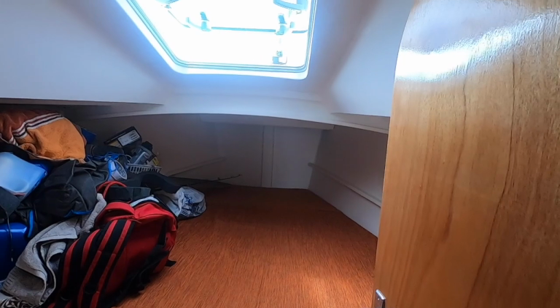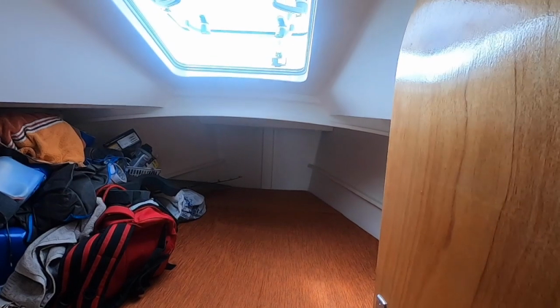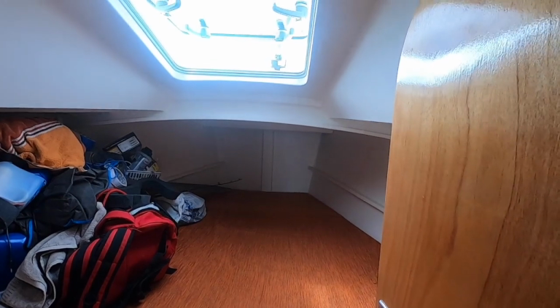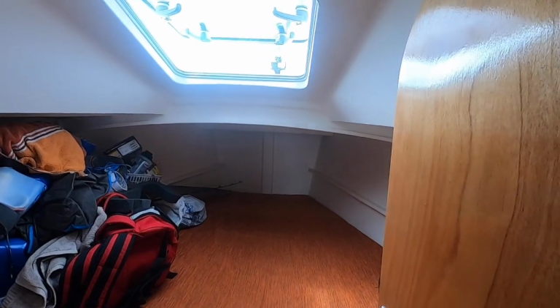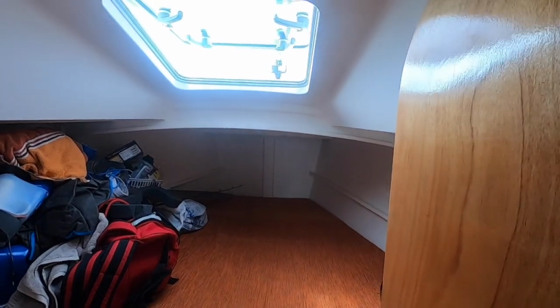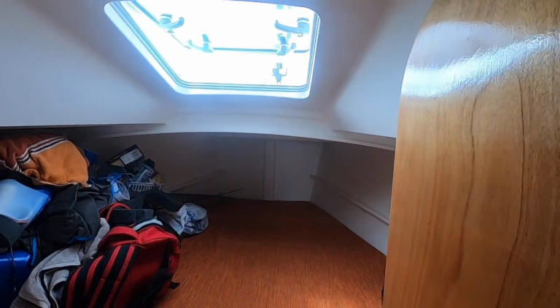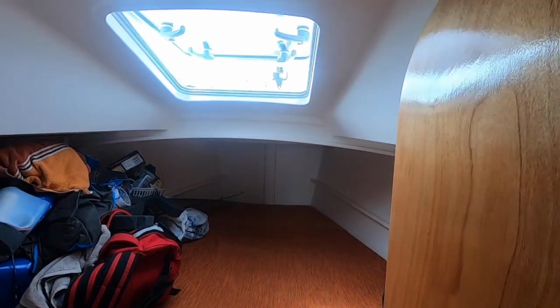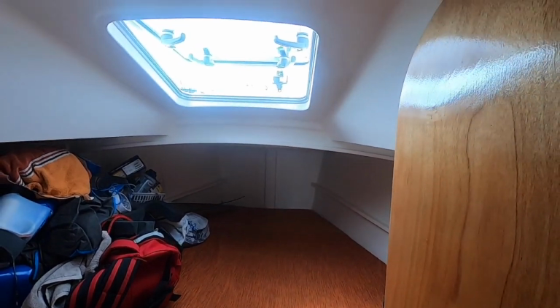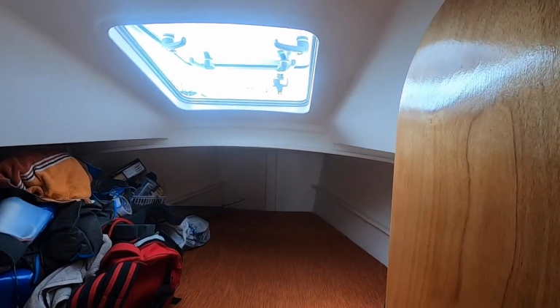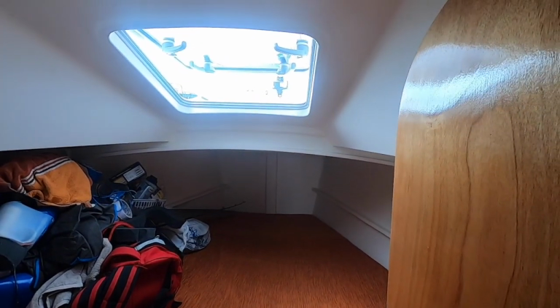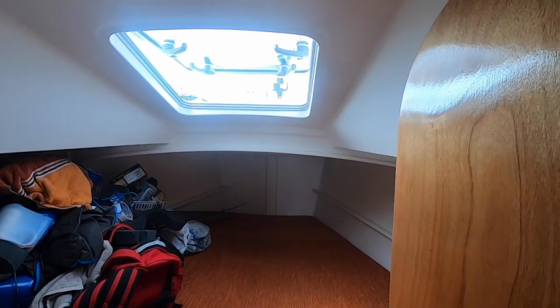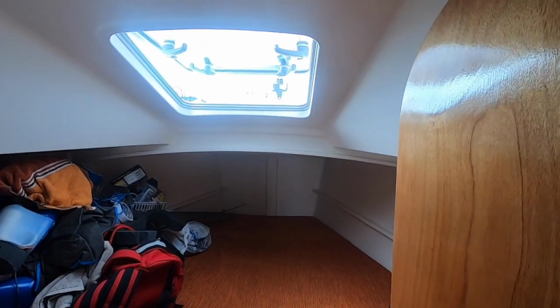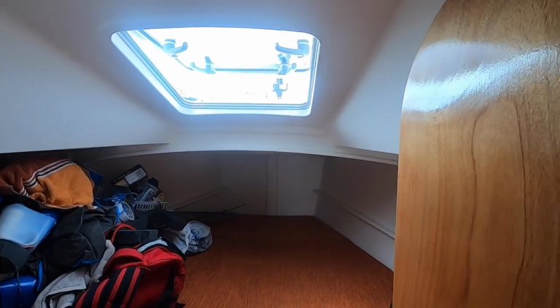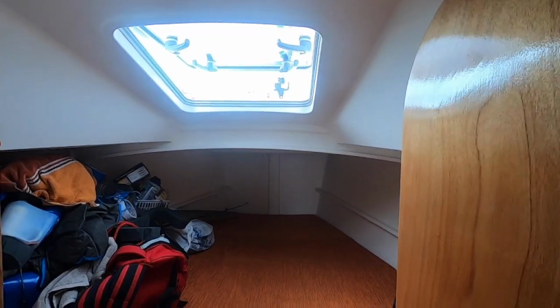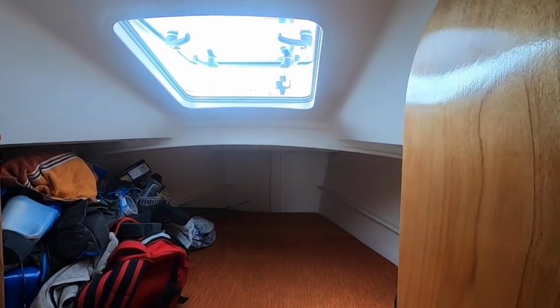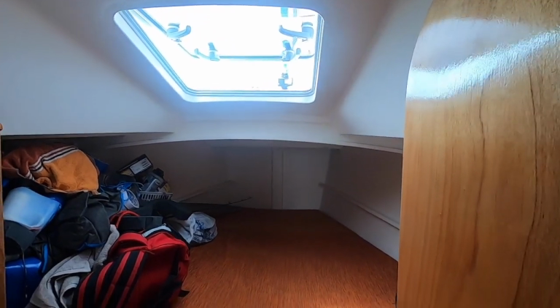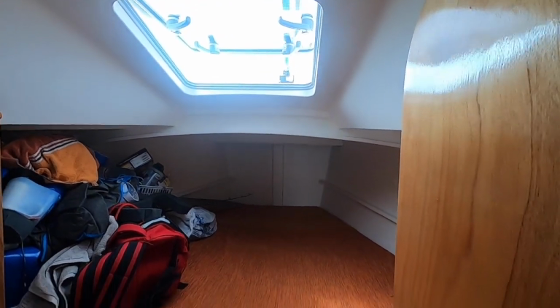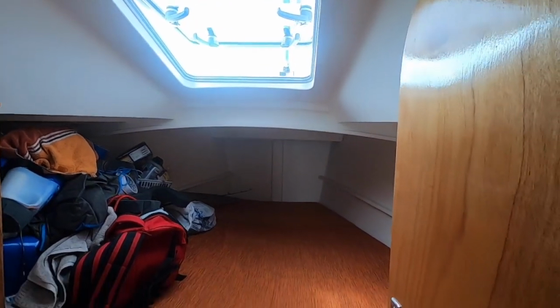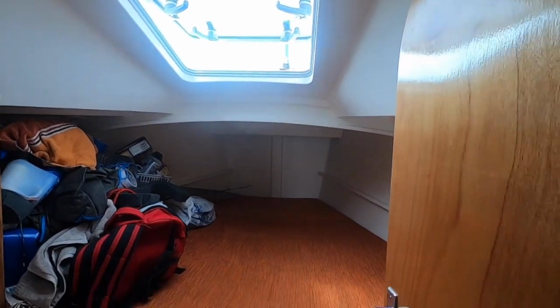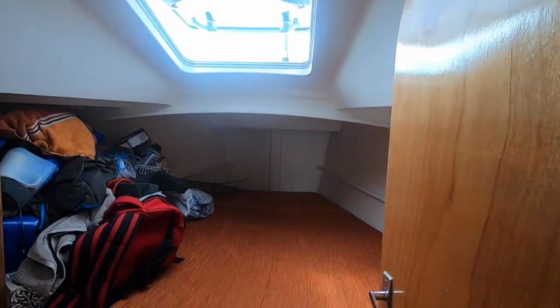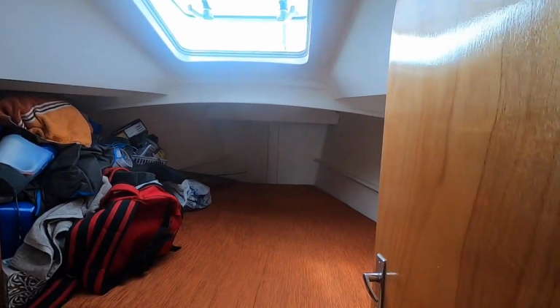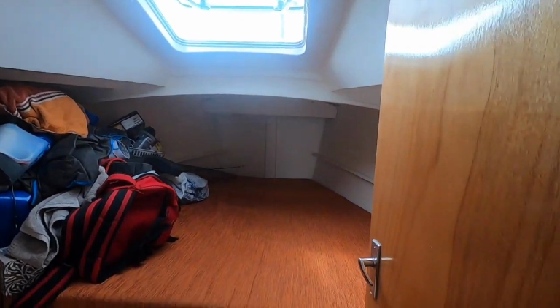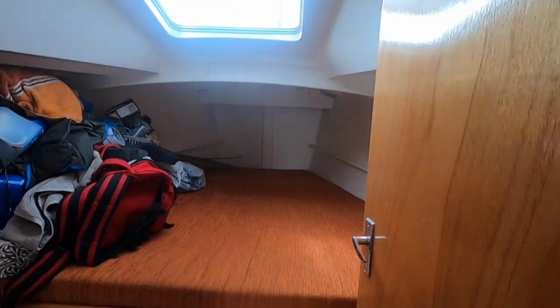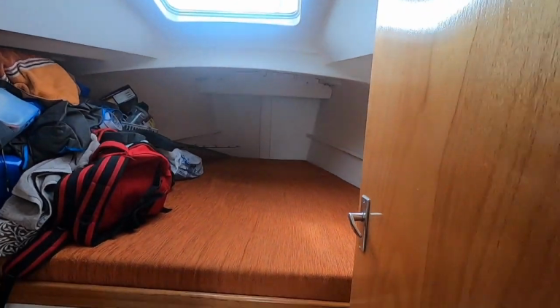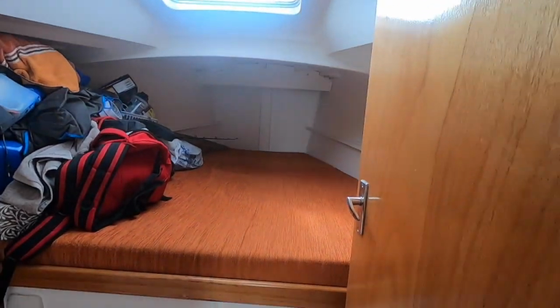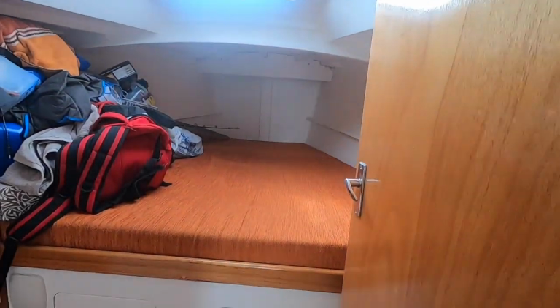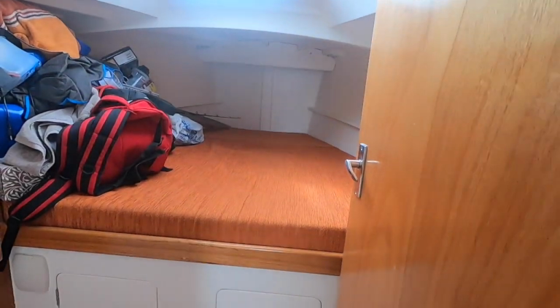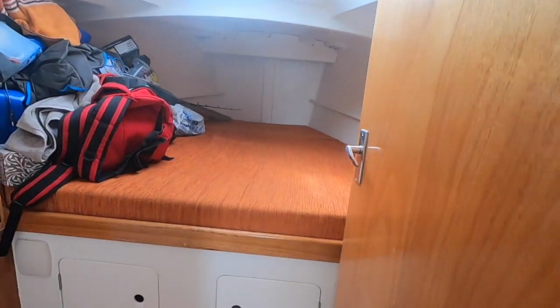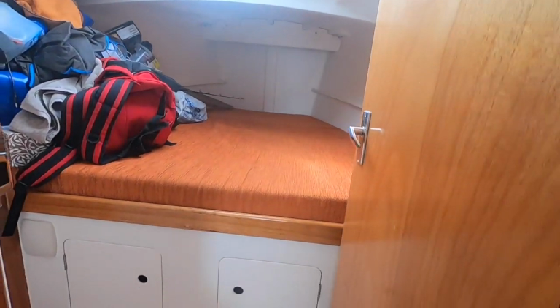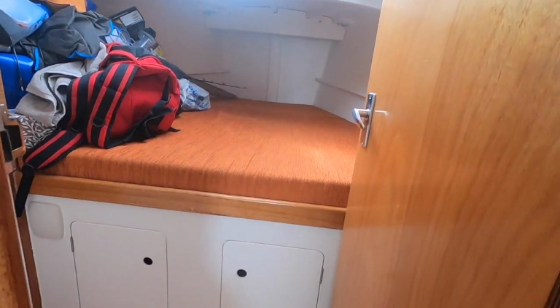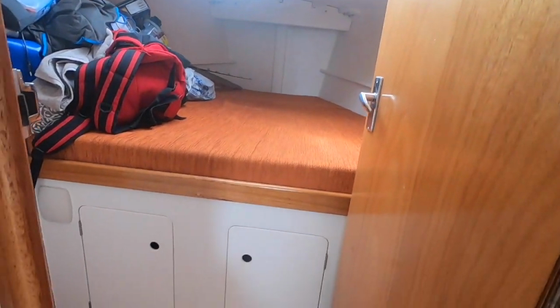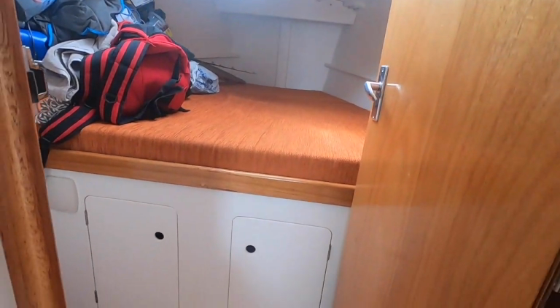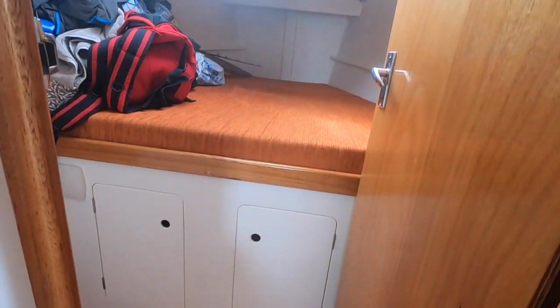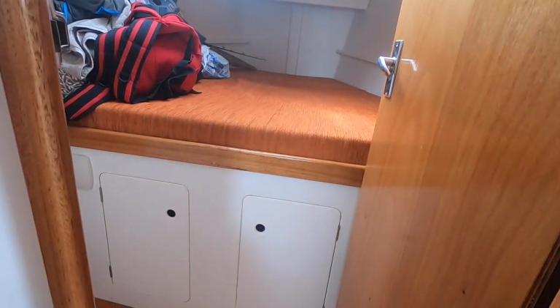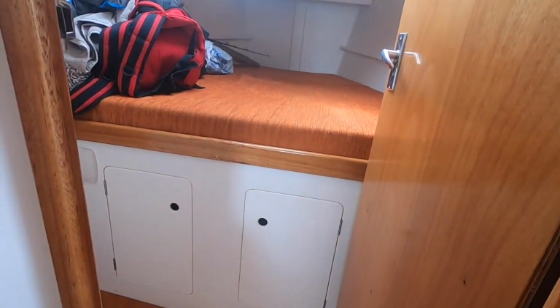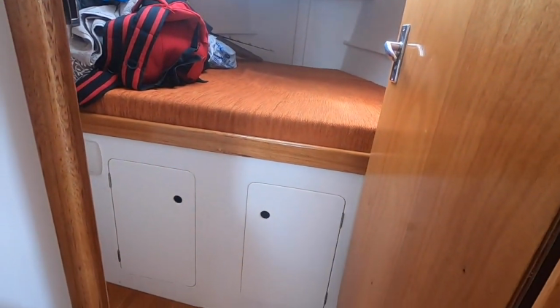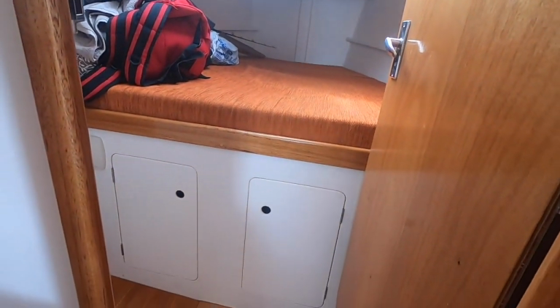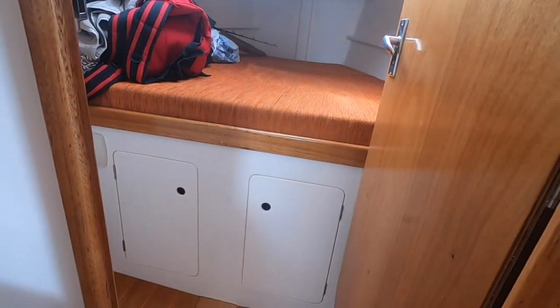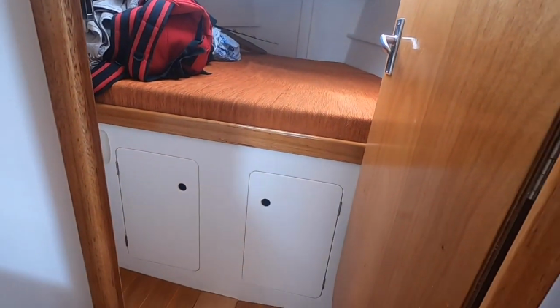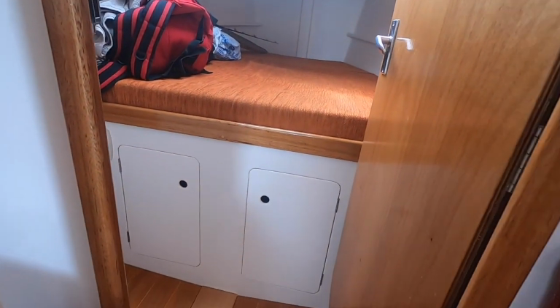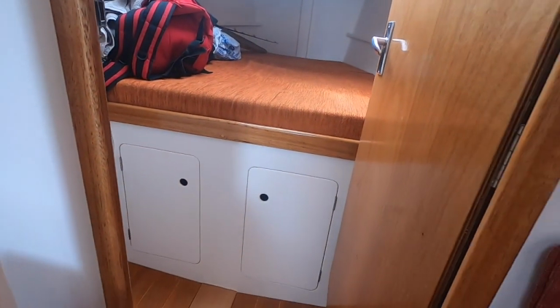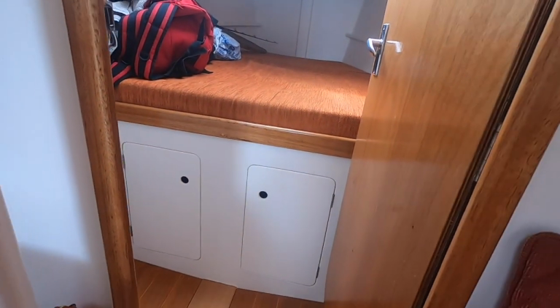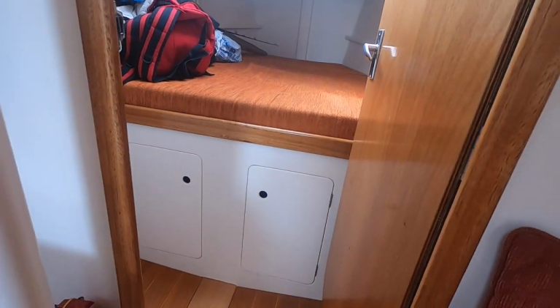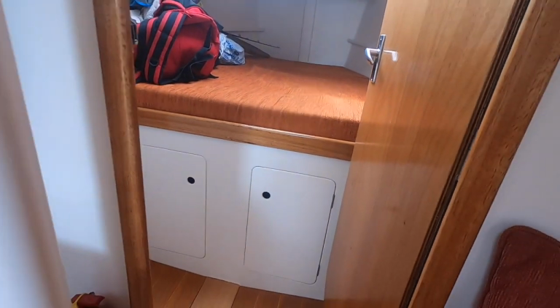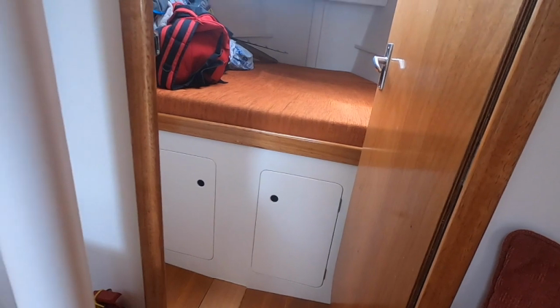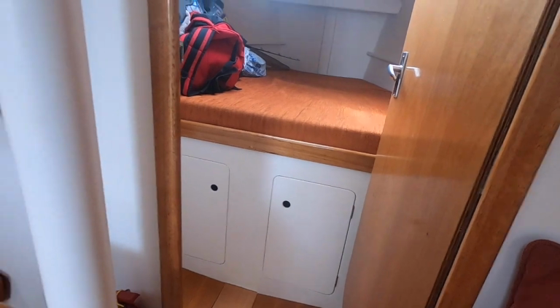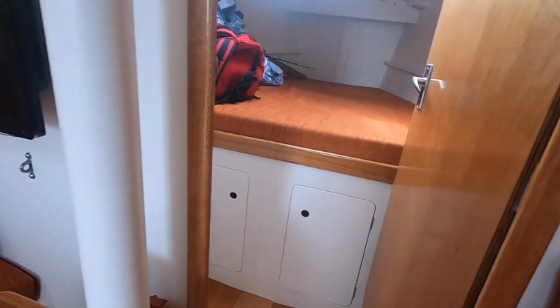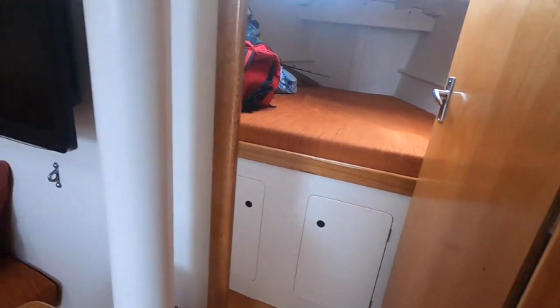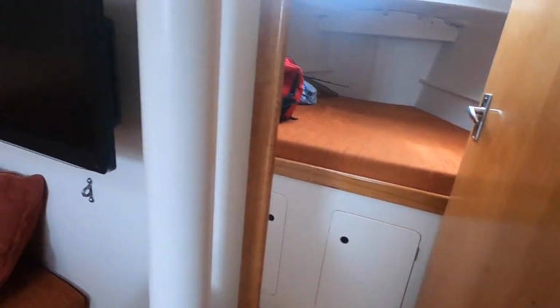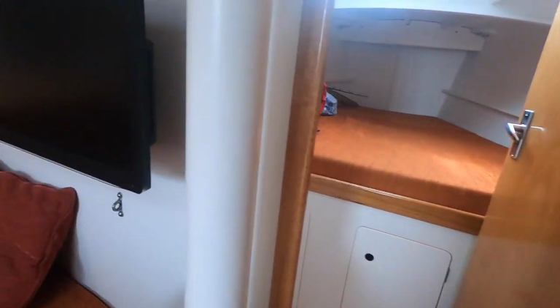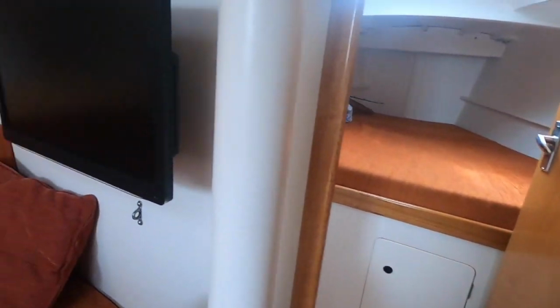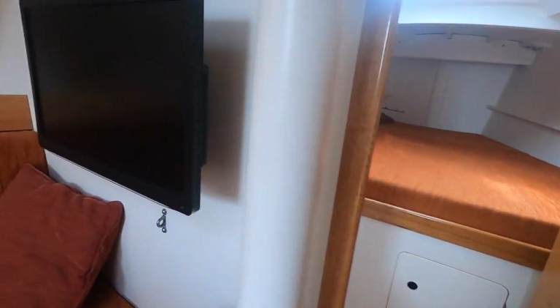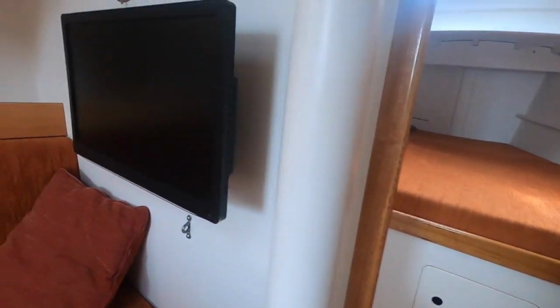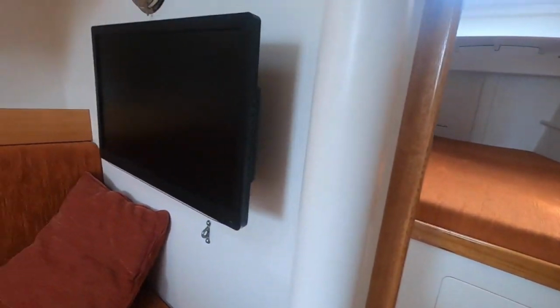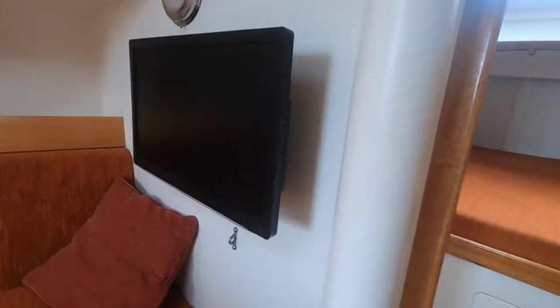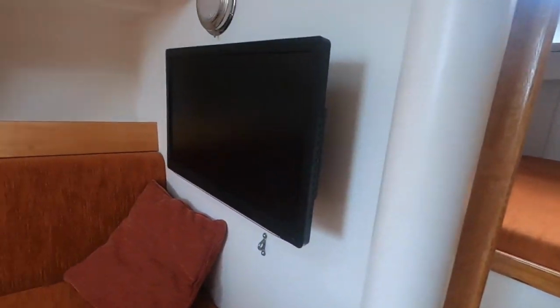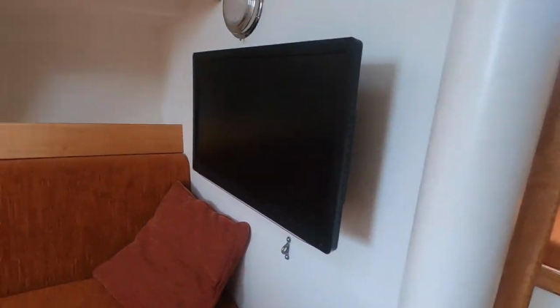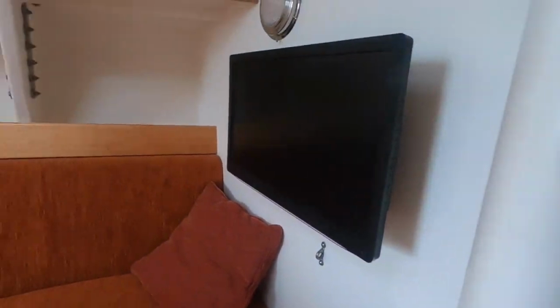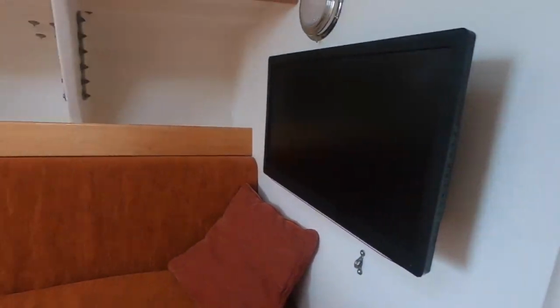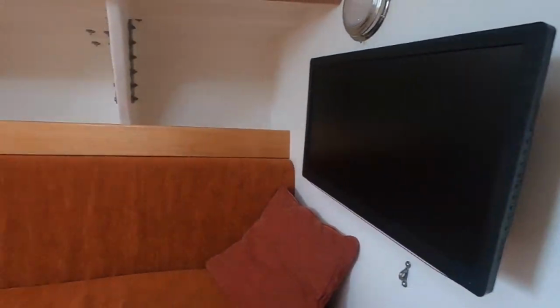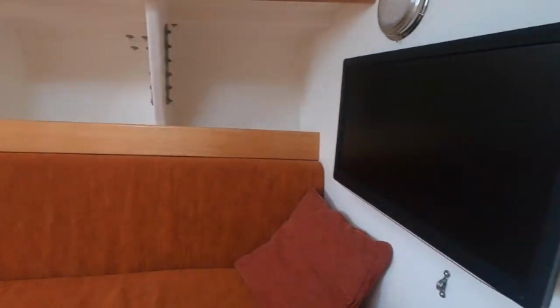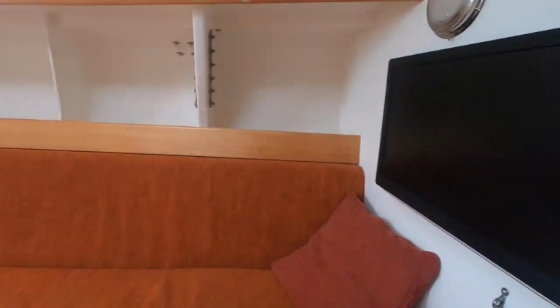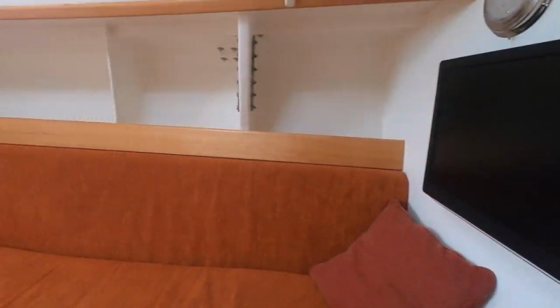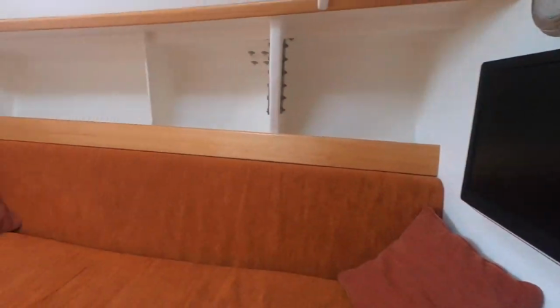Nice spacious V-berth with good storage under the bed and in the lockers on the port and starboard side.